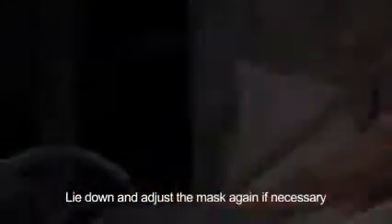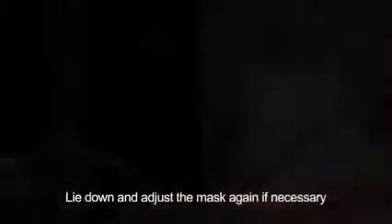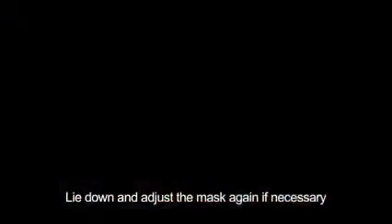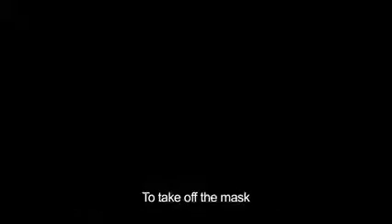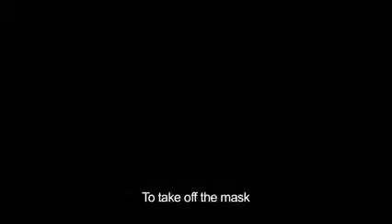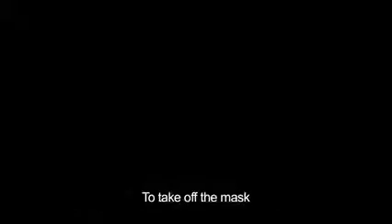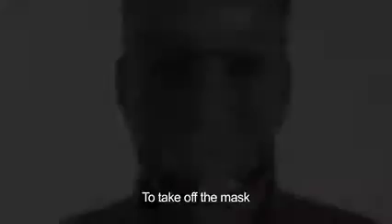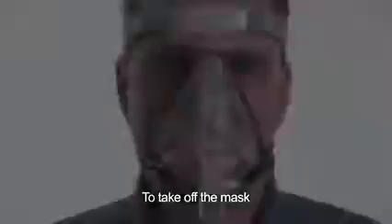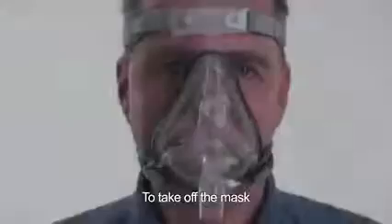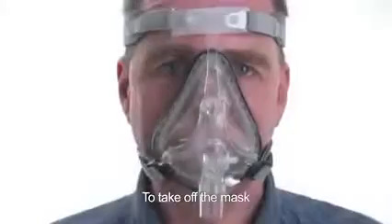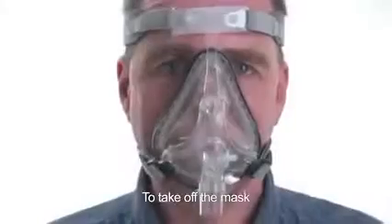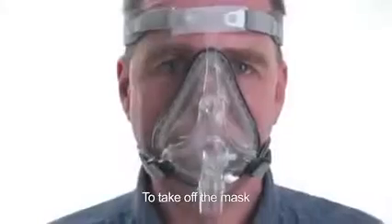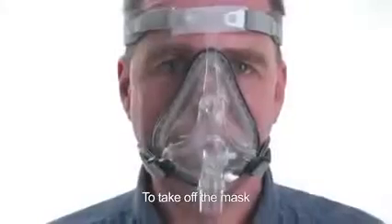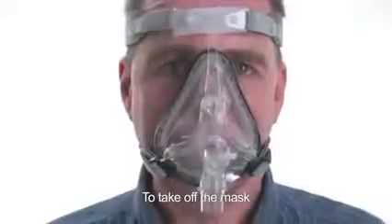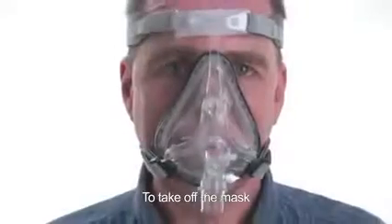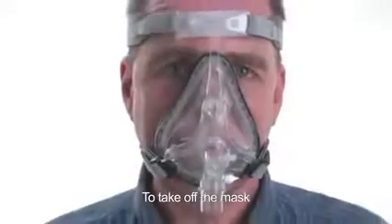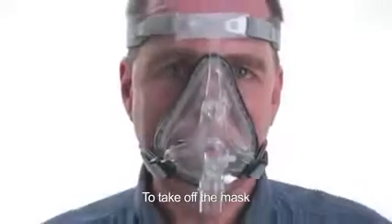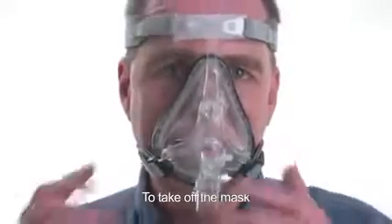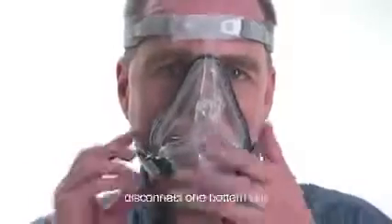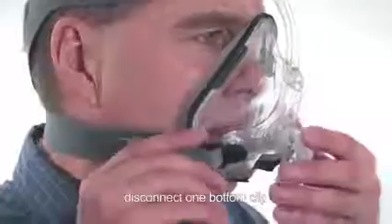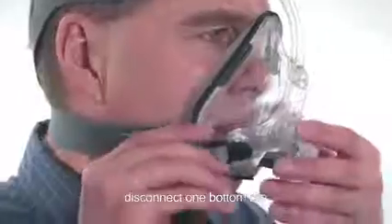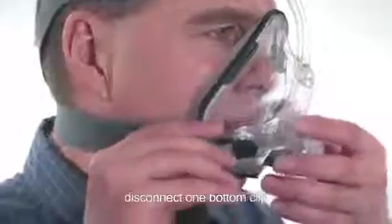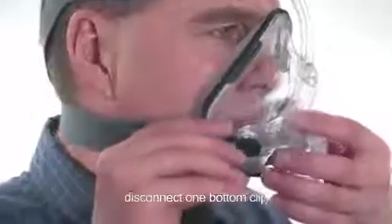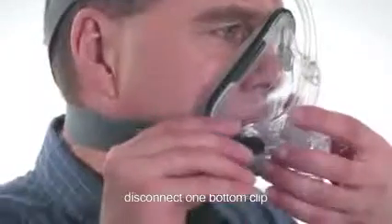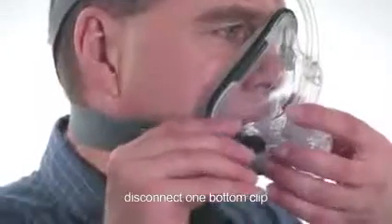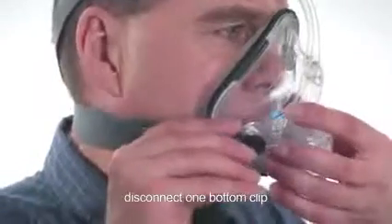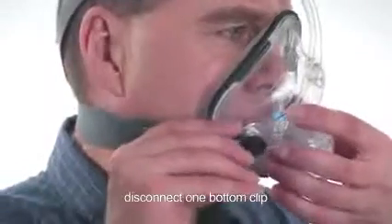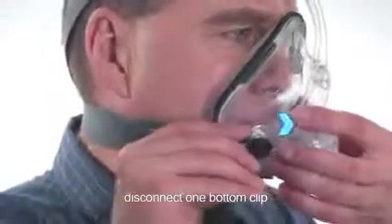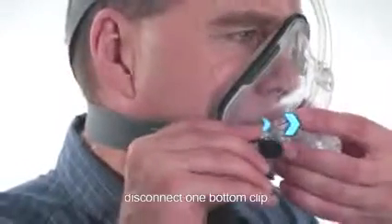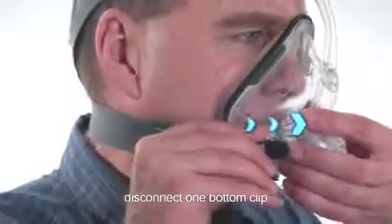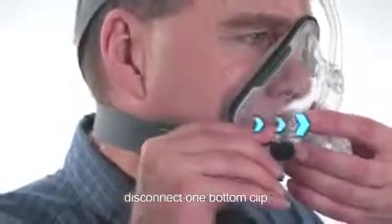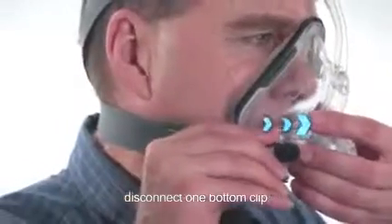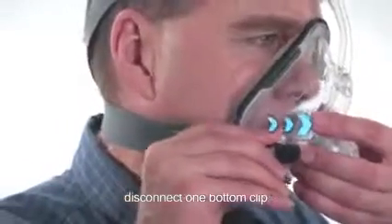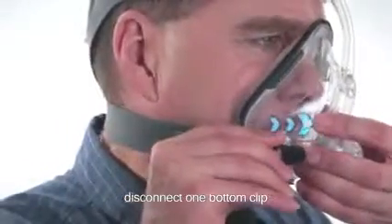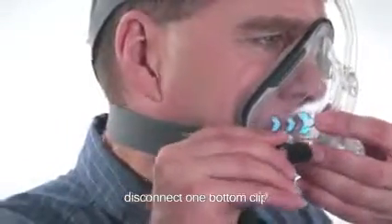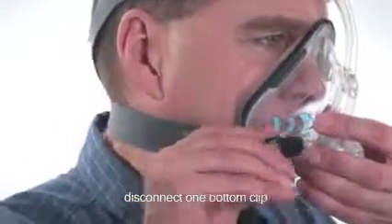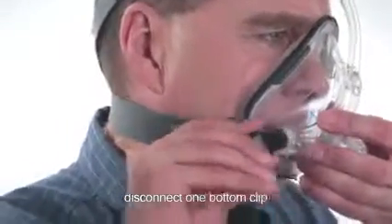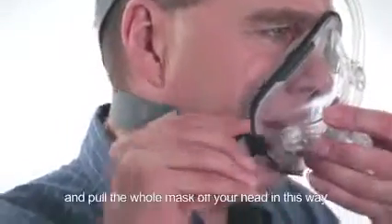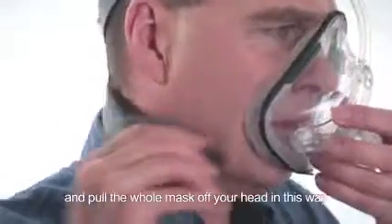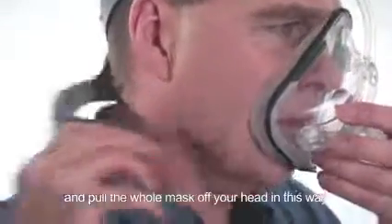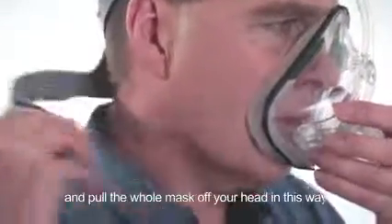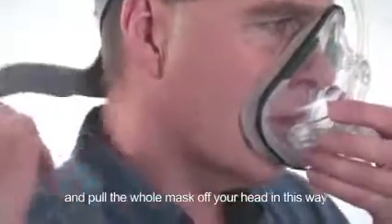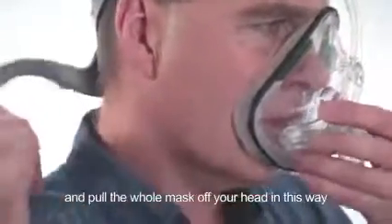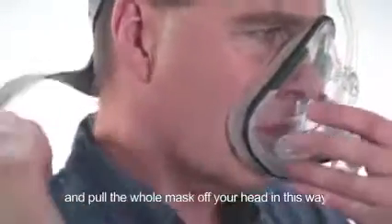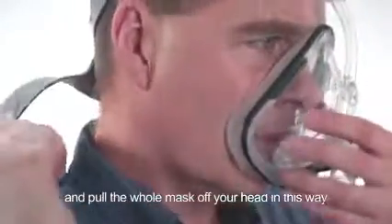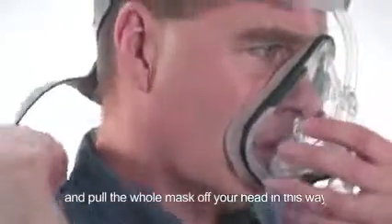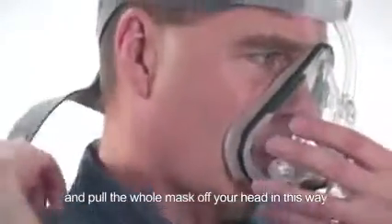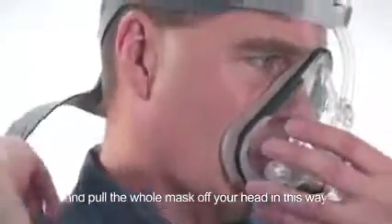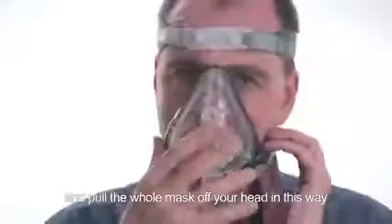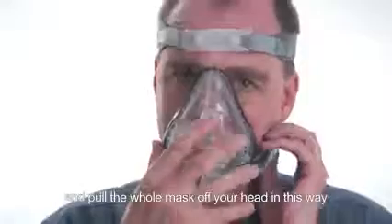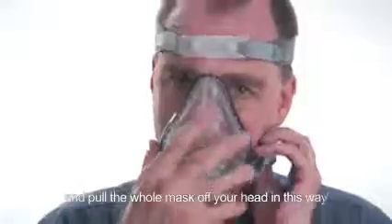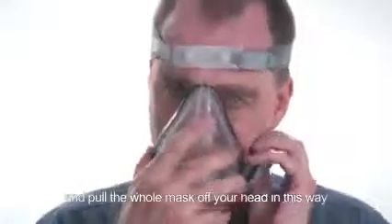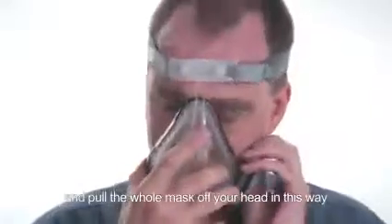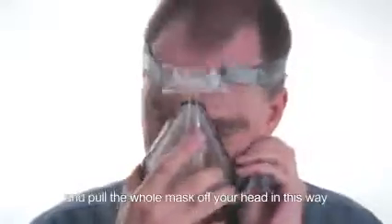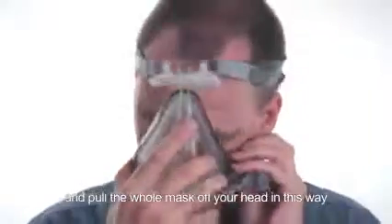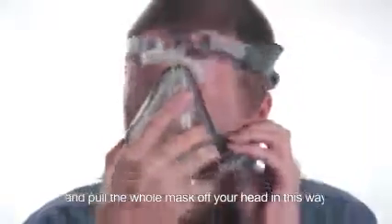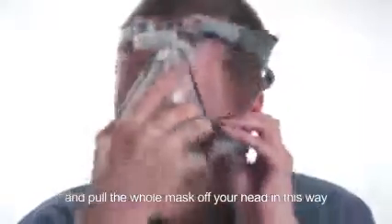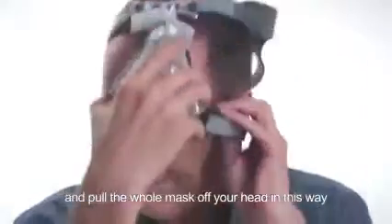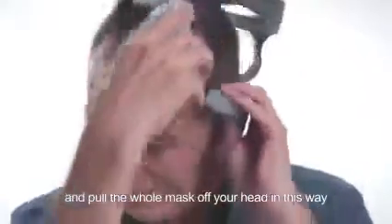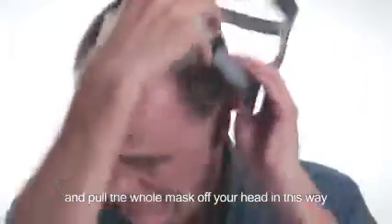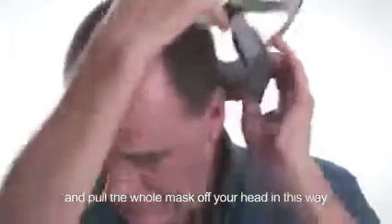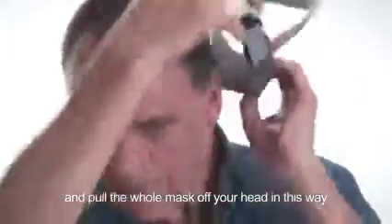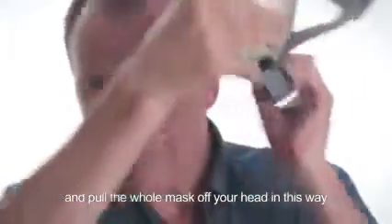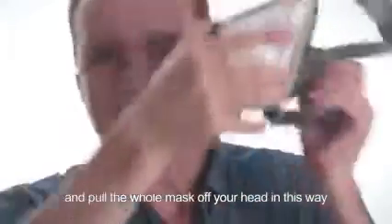To take off the mask, disconnect one bottom clip and pull the whole mask off your head.